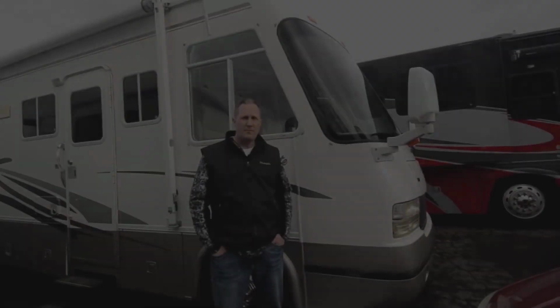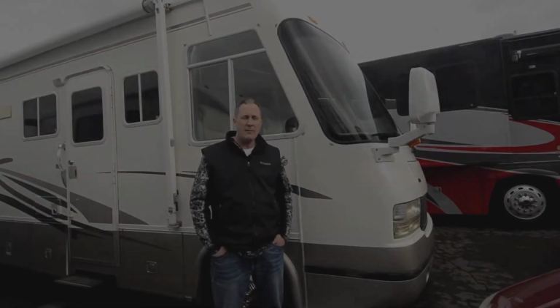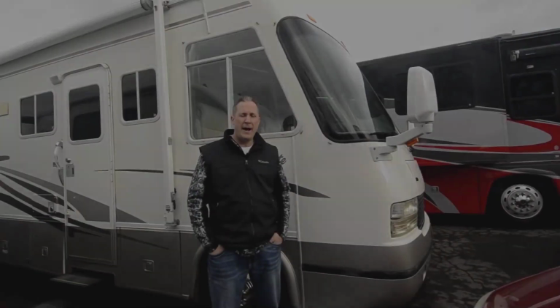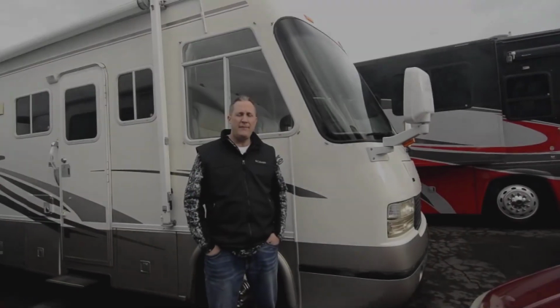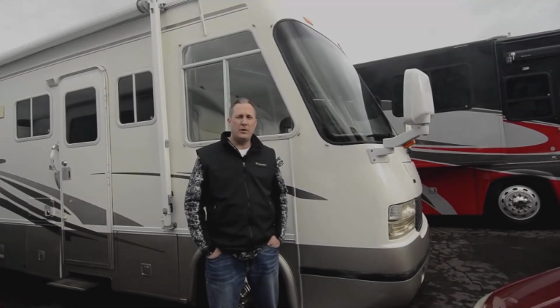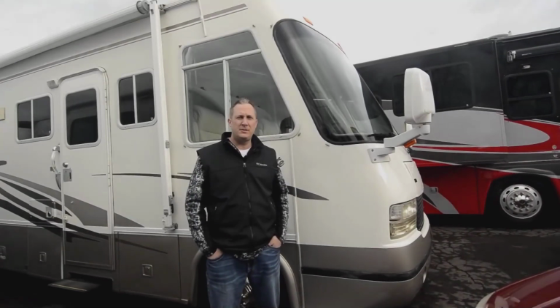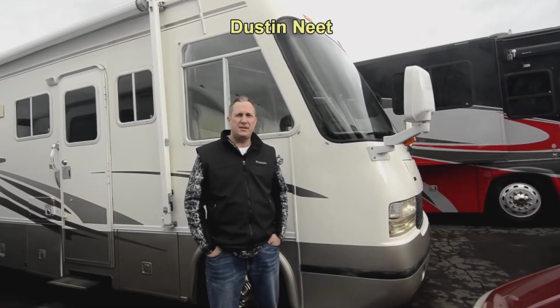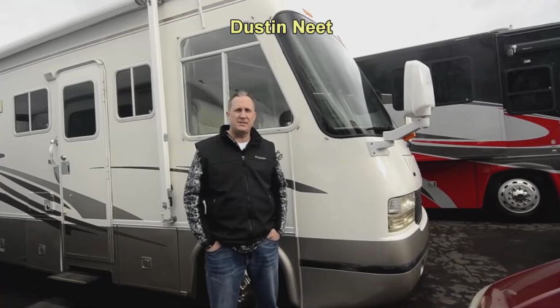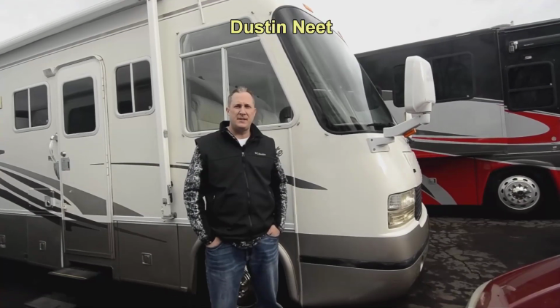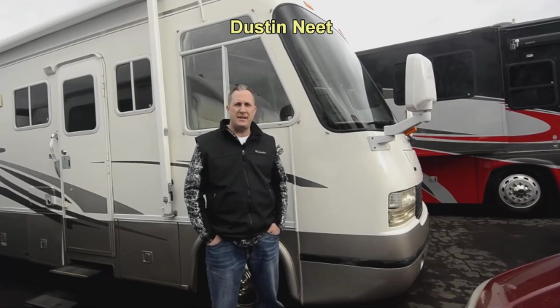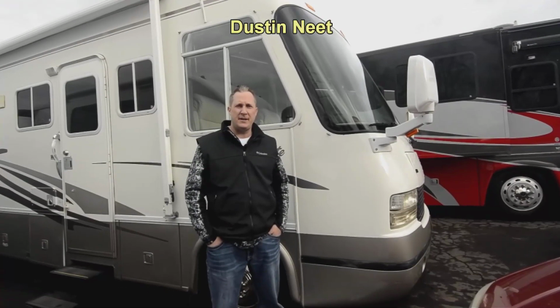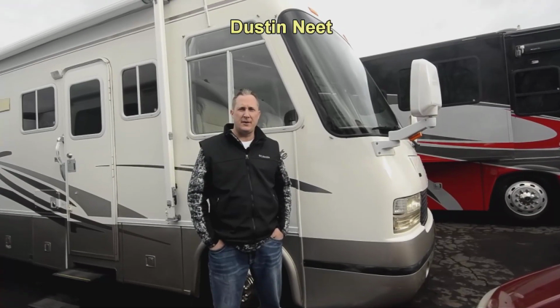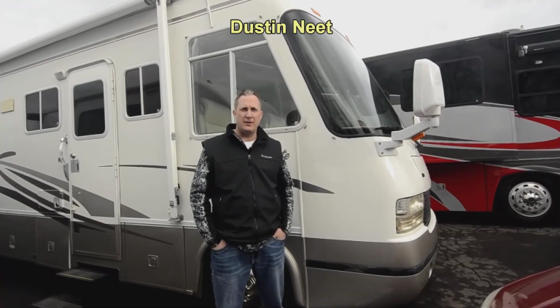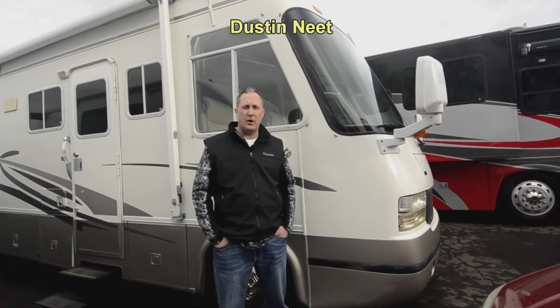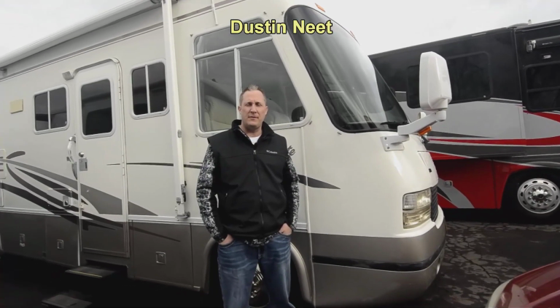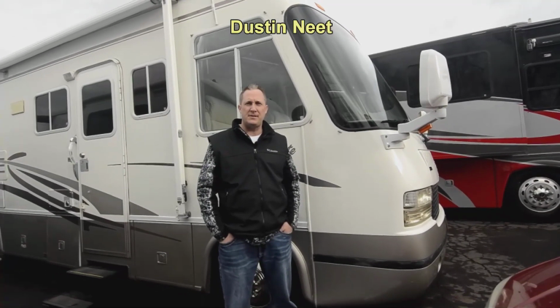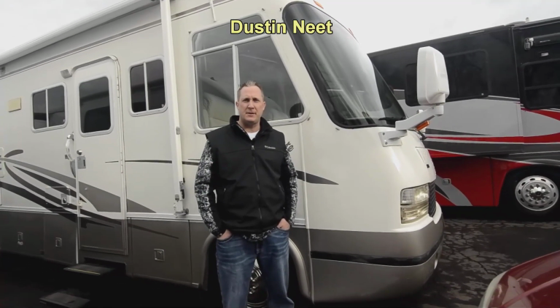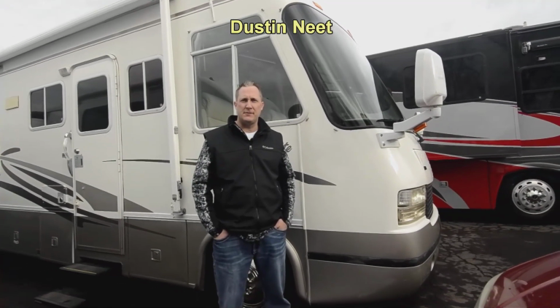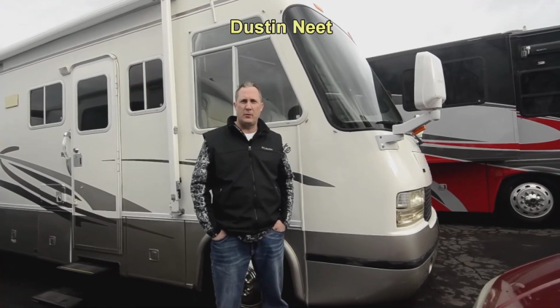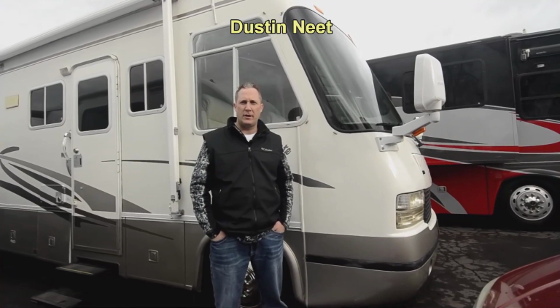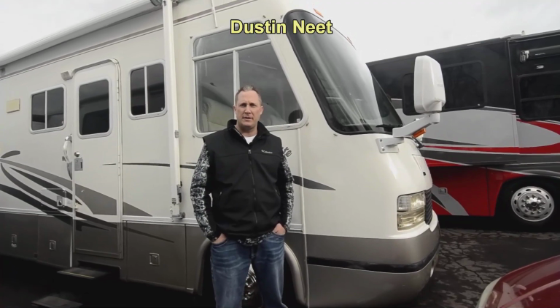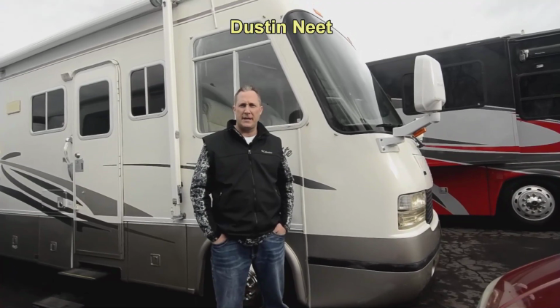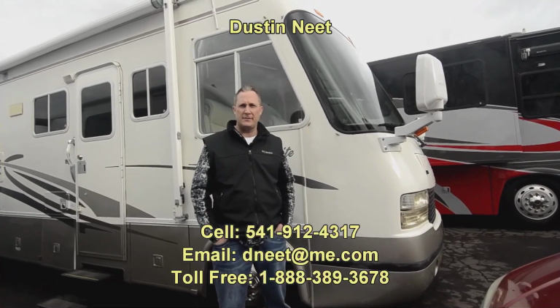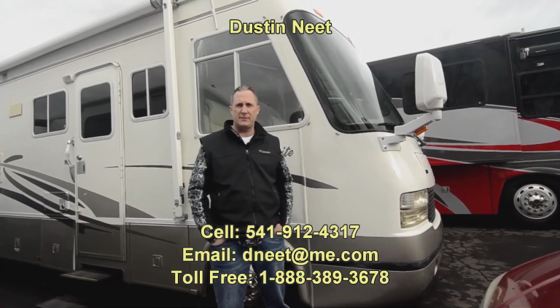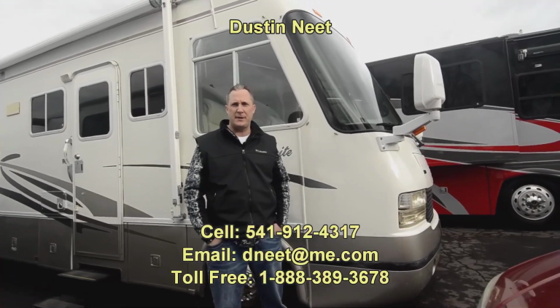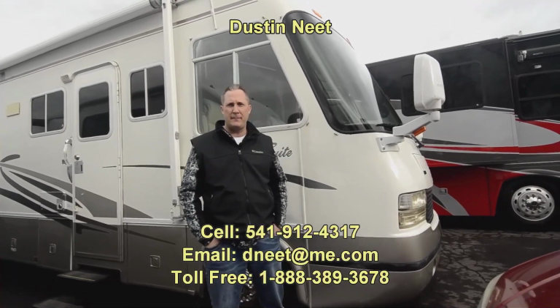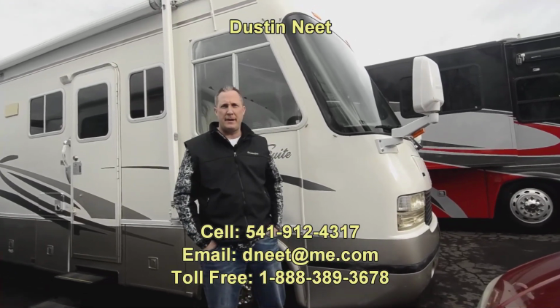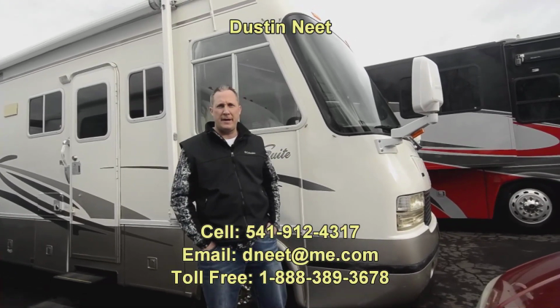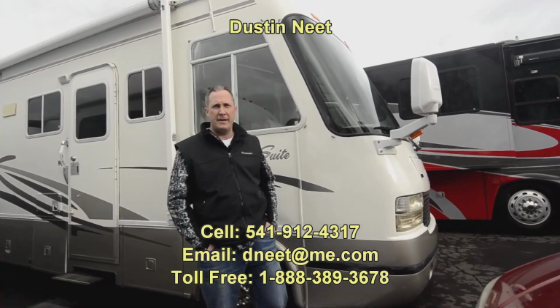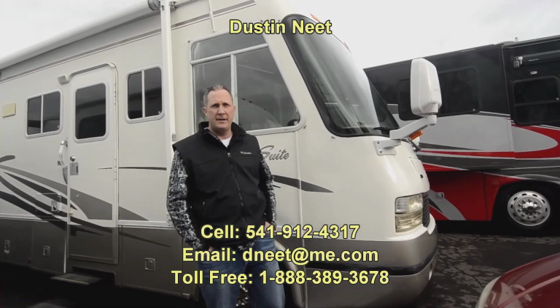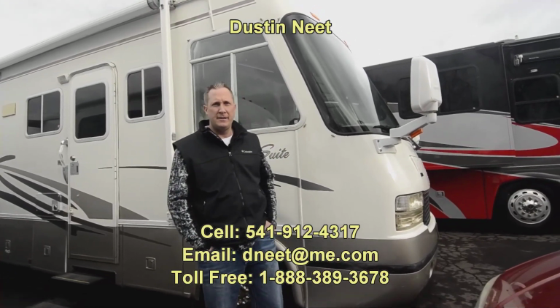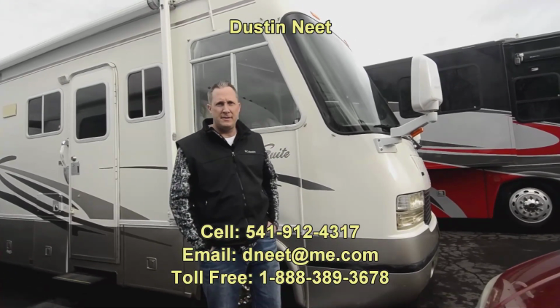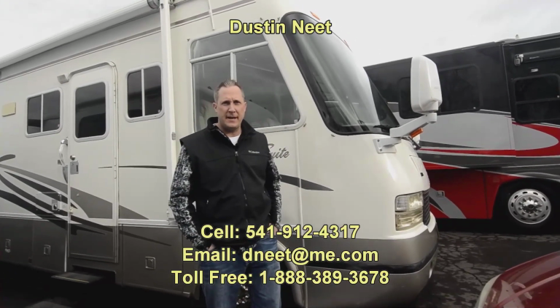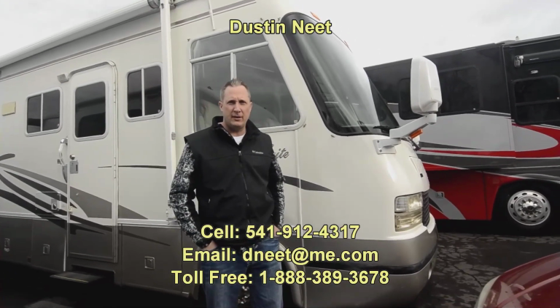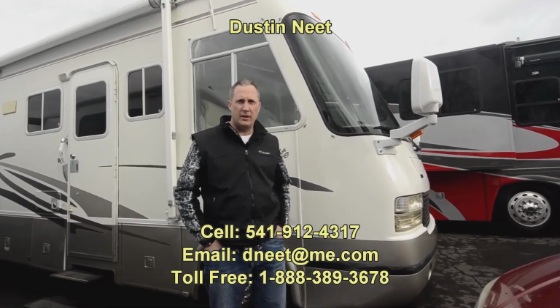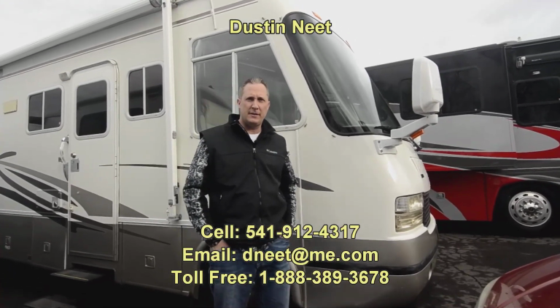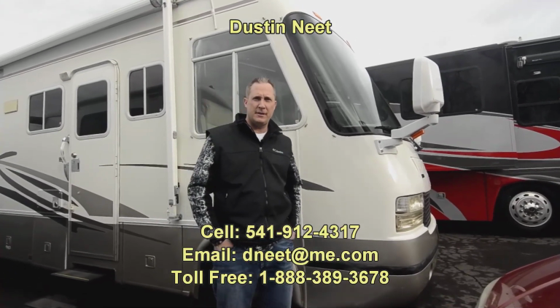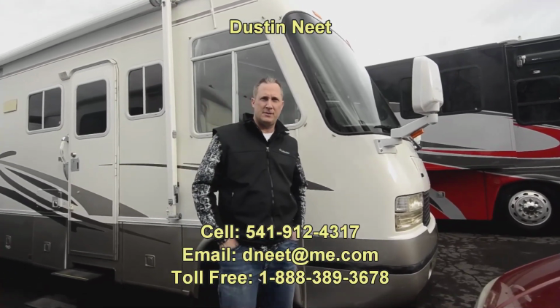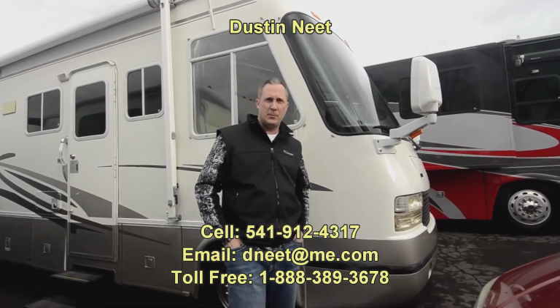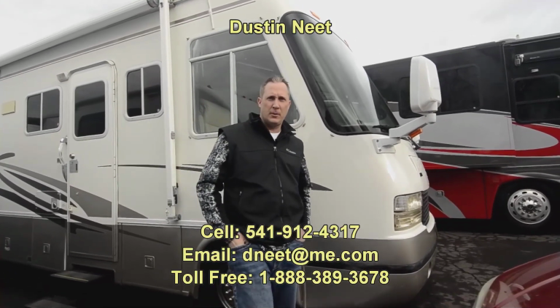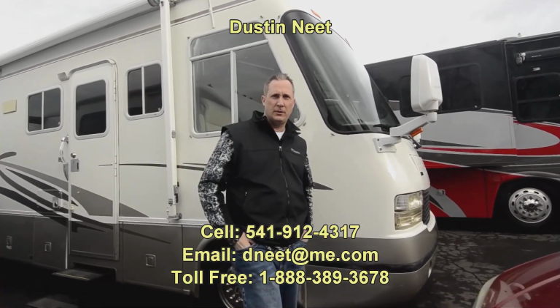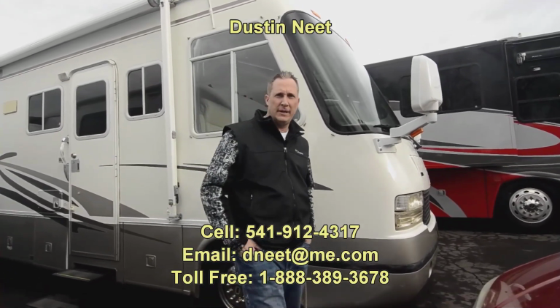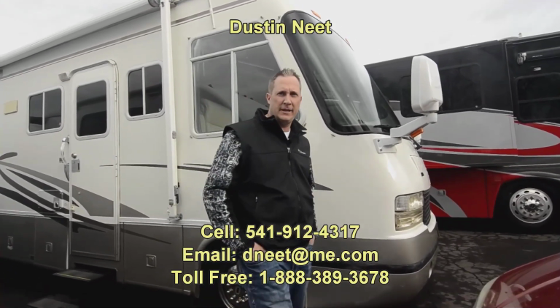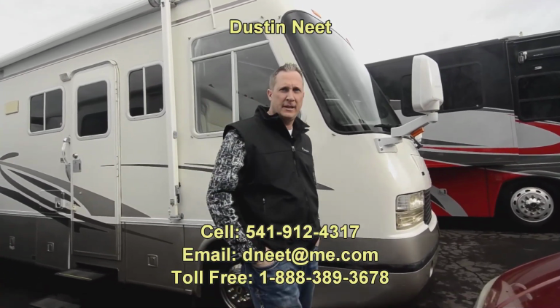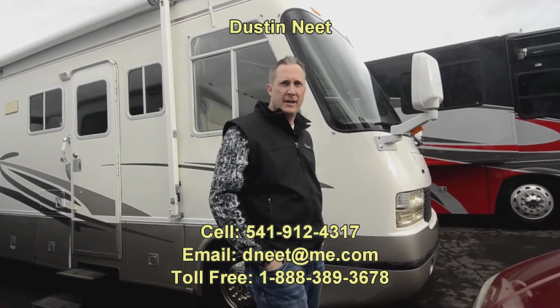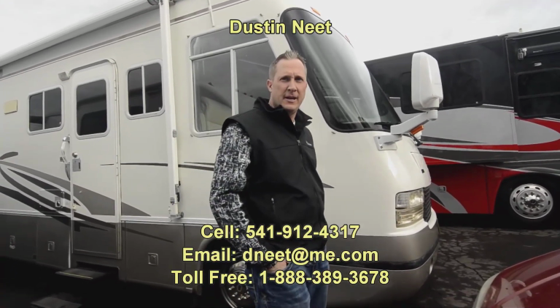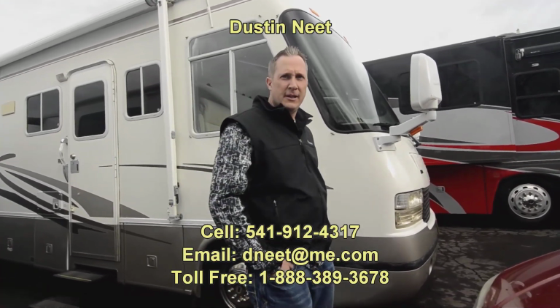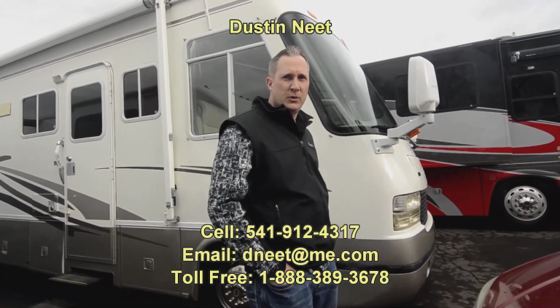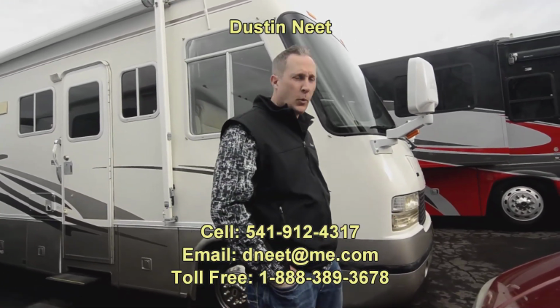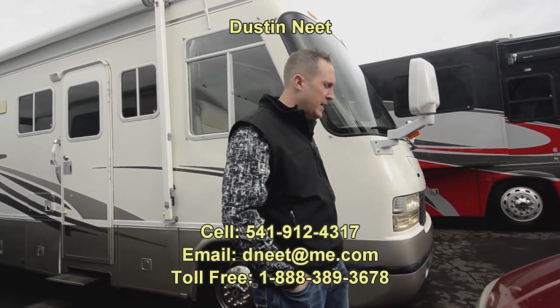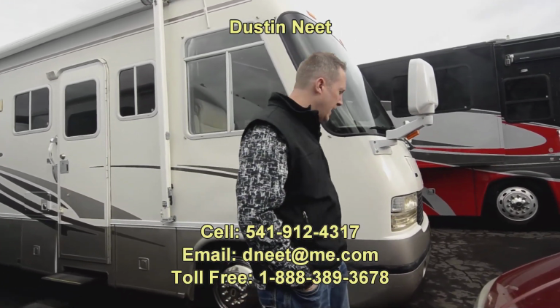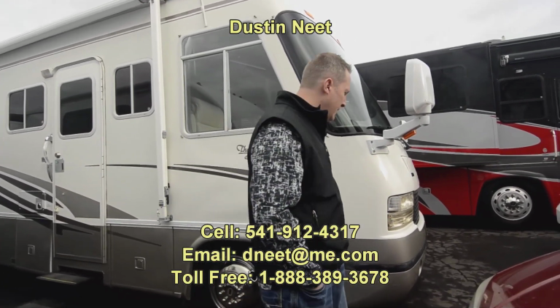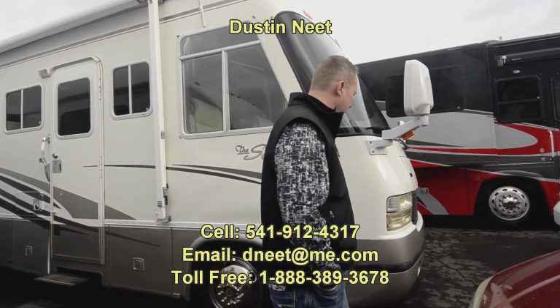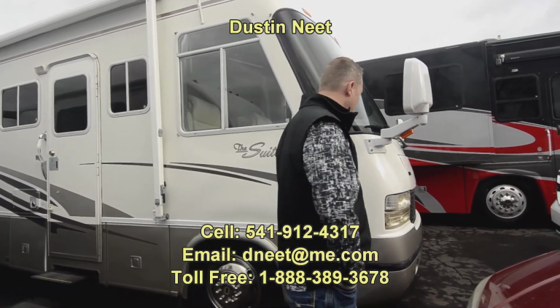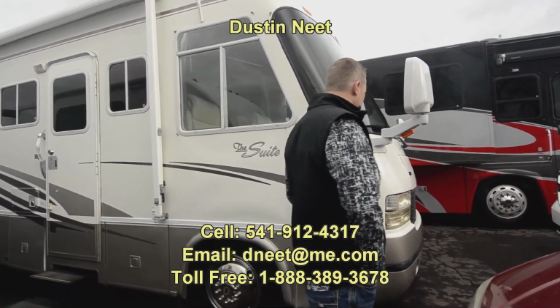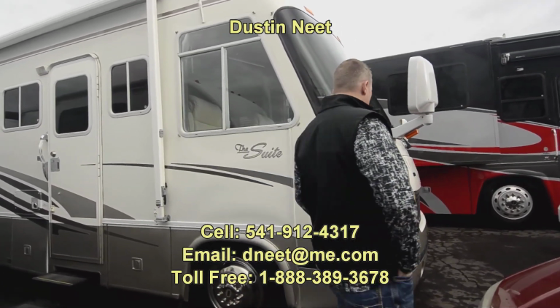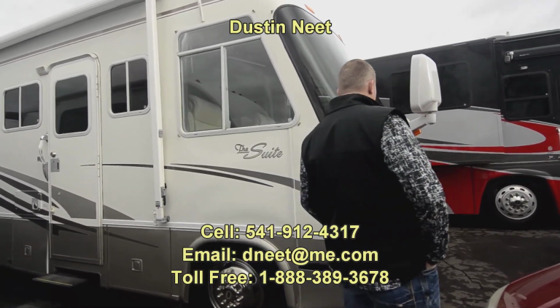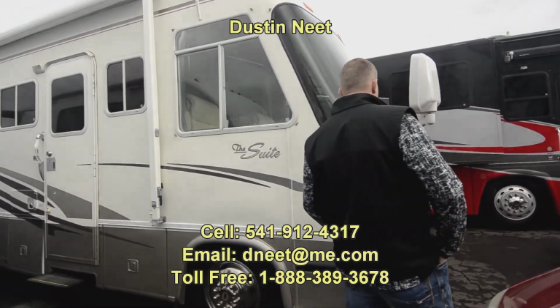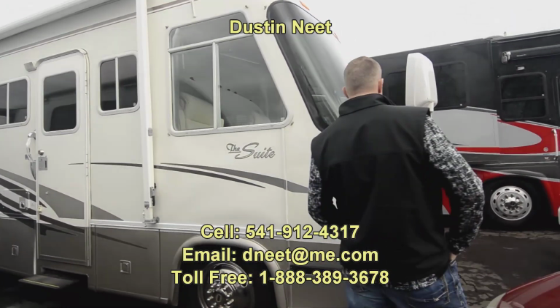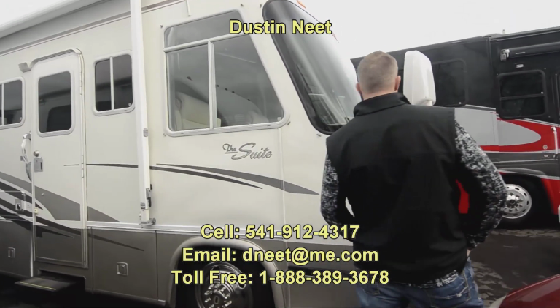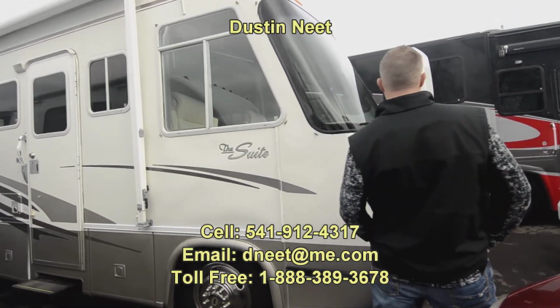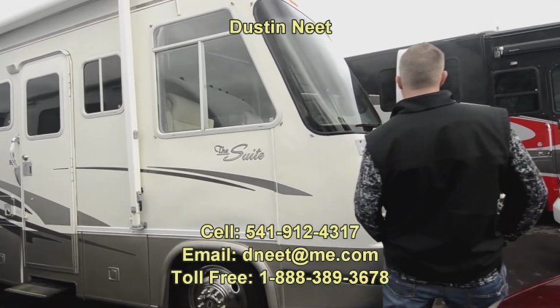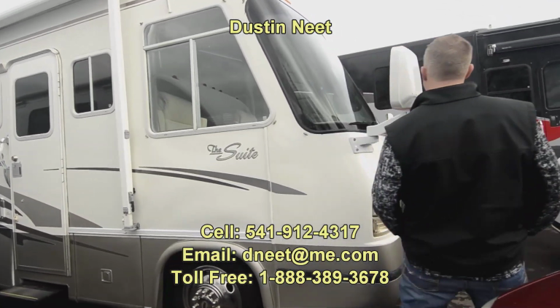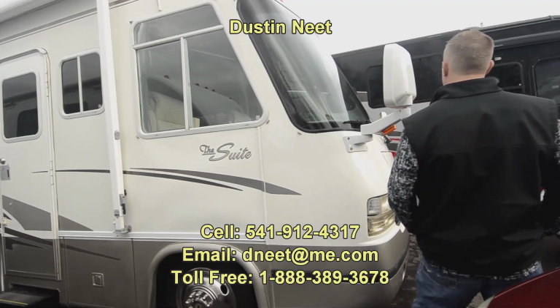Hi folks, Destiny here, RV Sales Oregon. Thanks for stopping by to take a look at this super clean 29-foot Georgie Boy Suite.